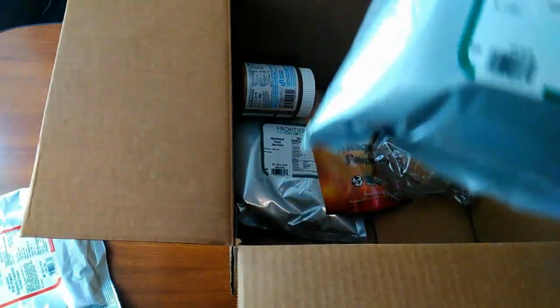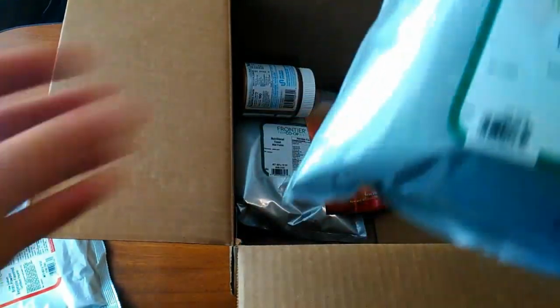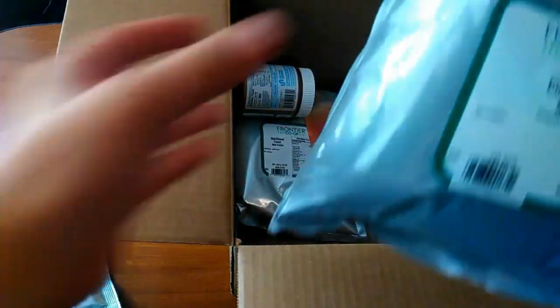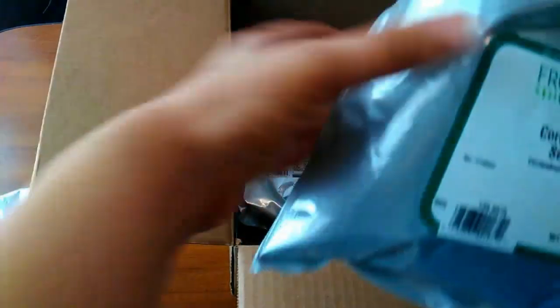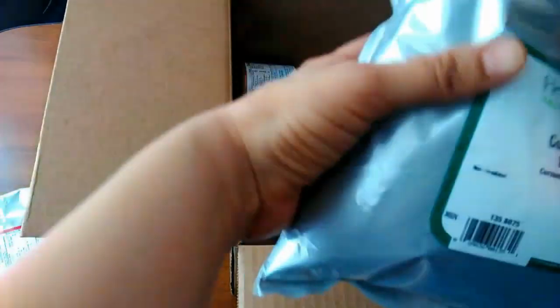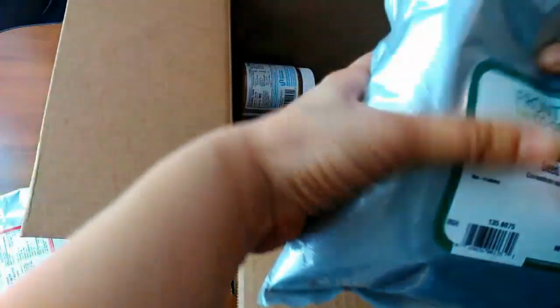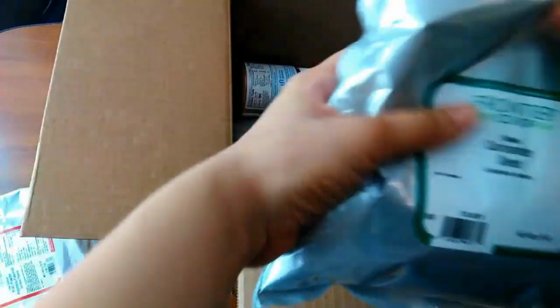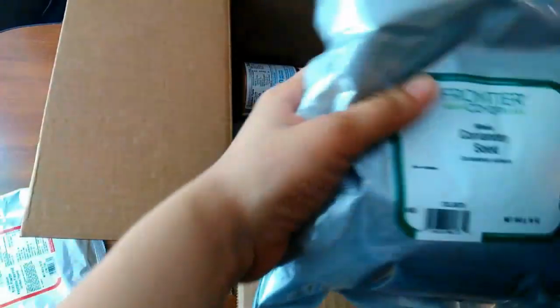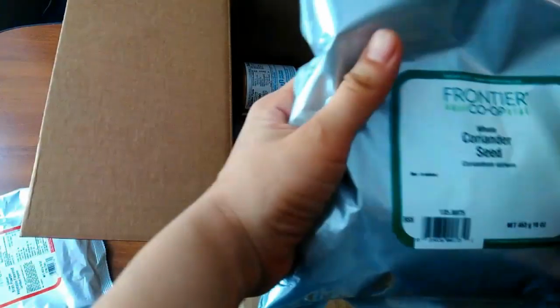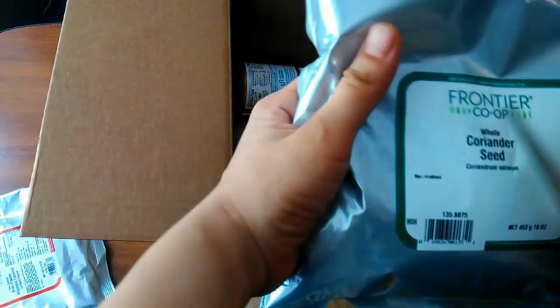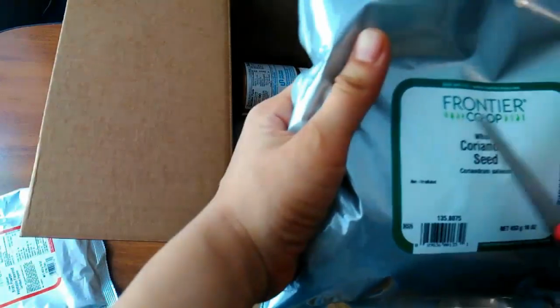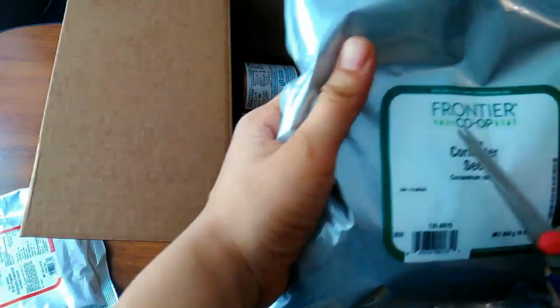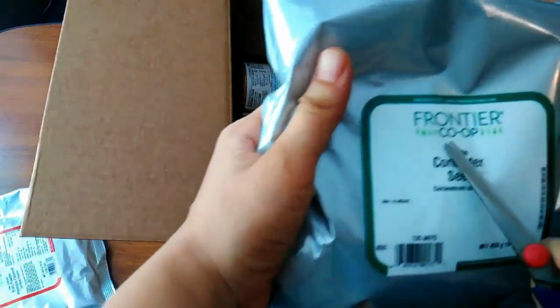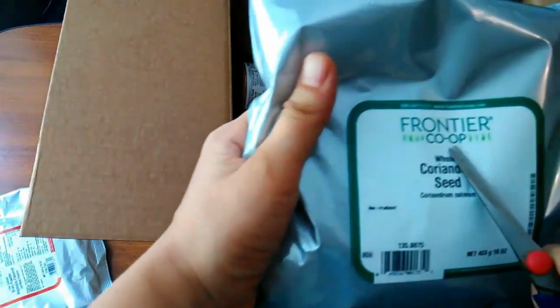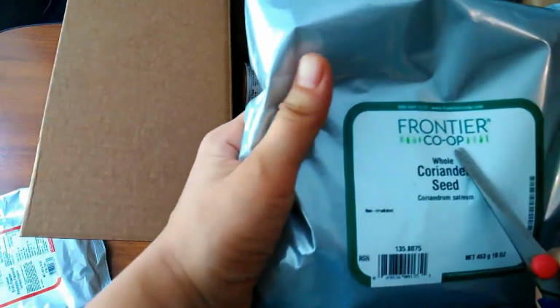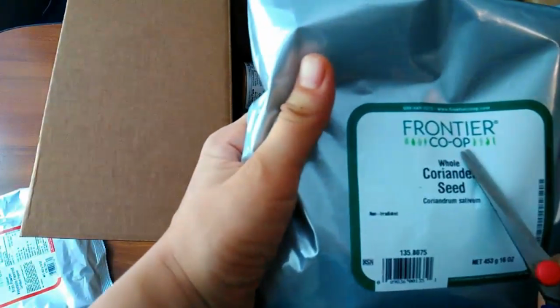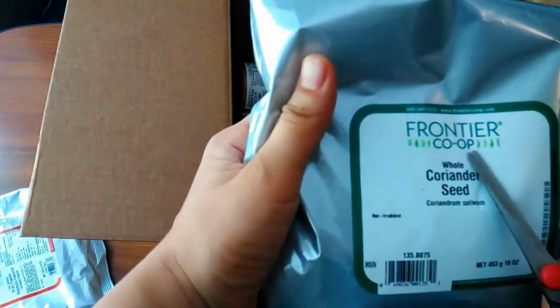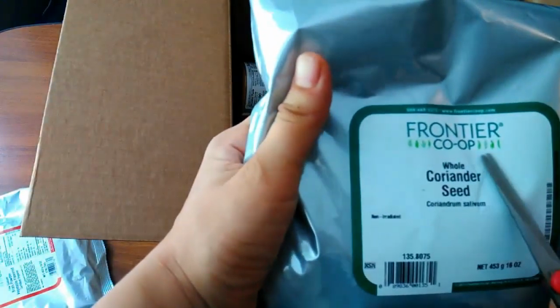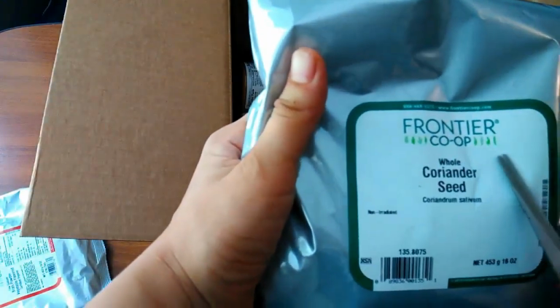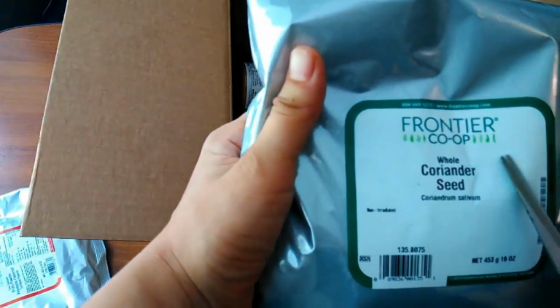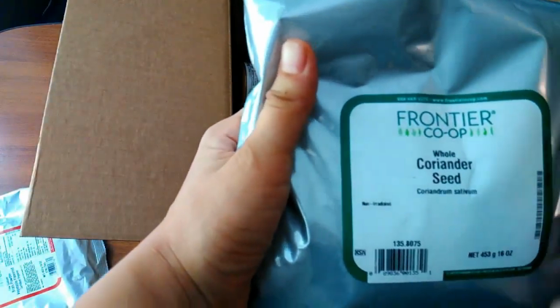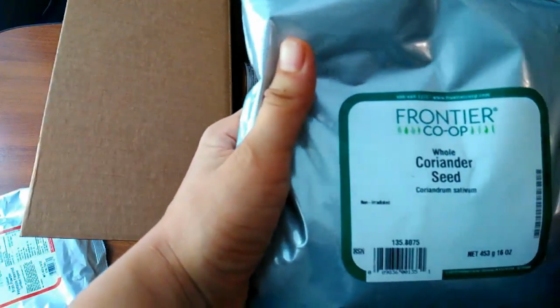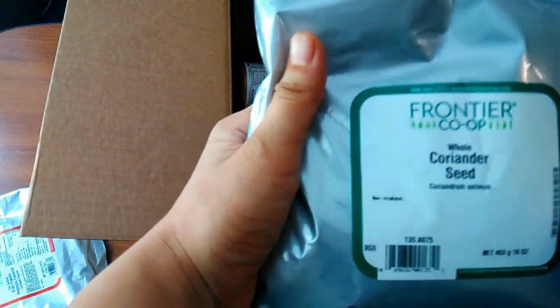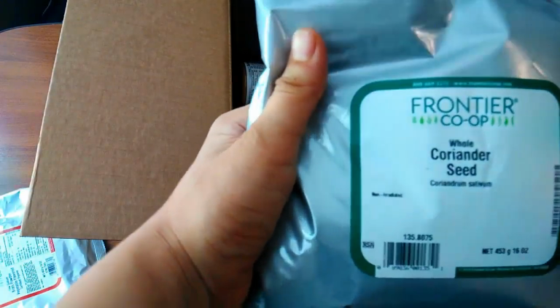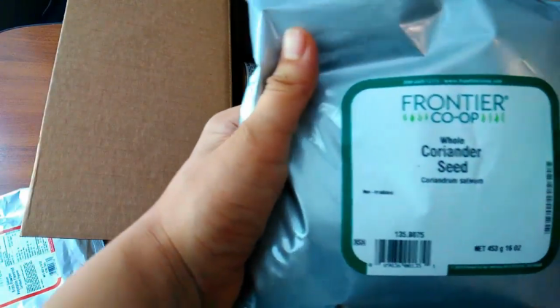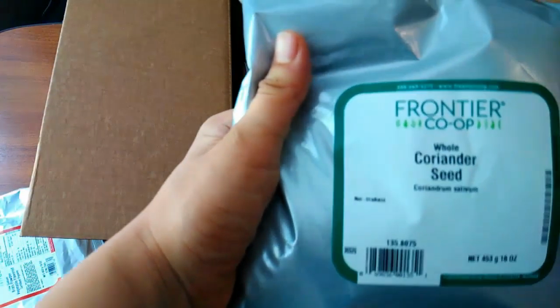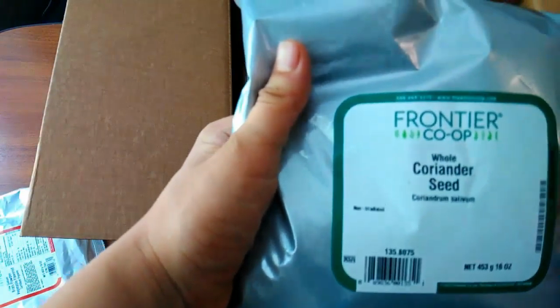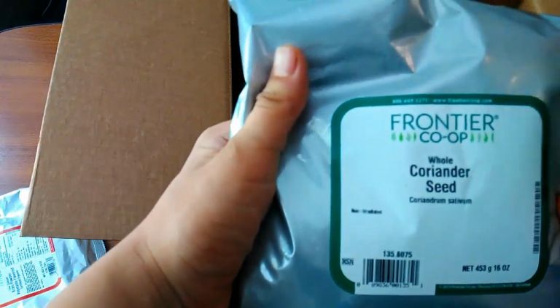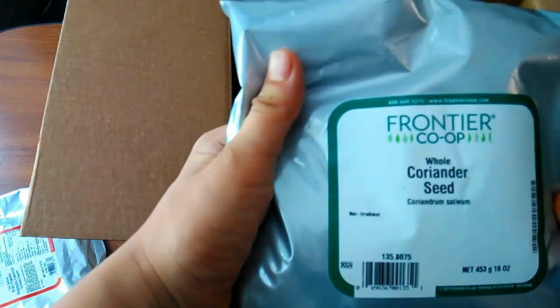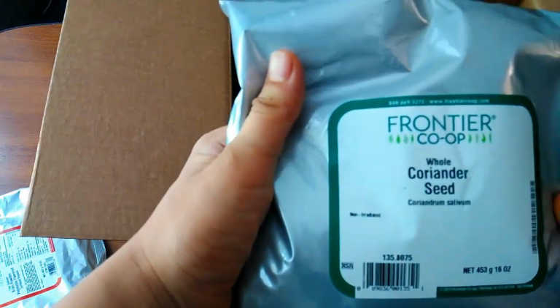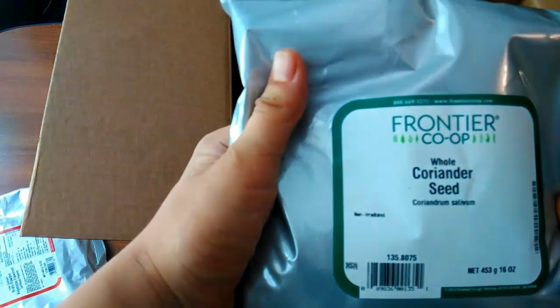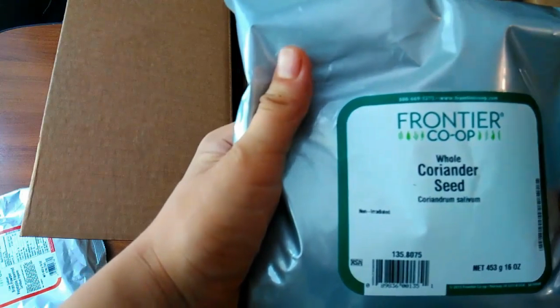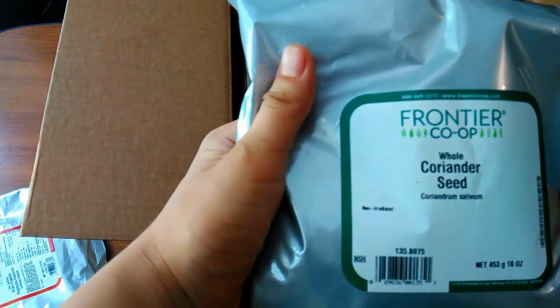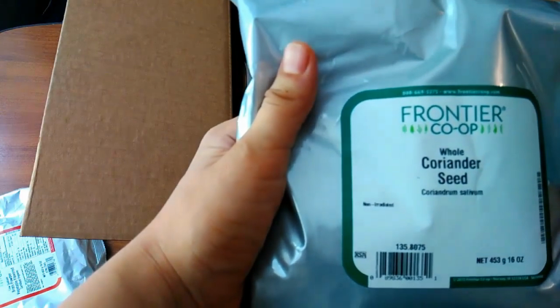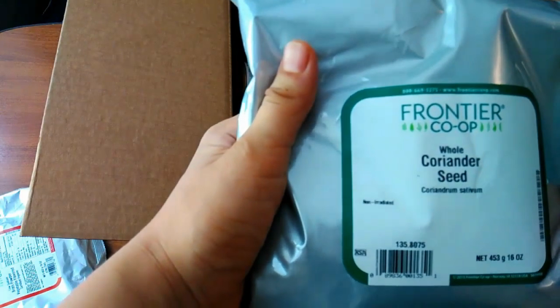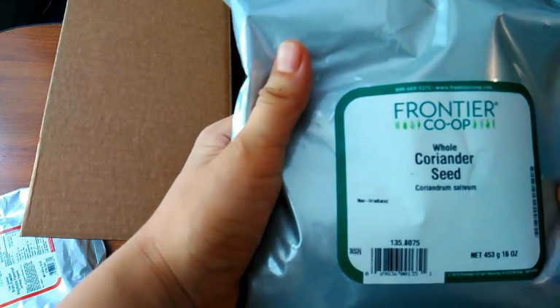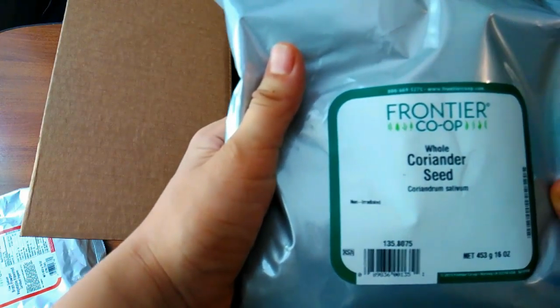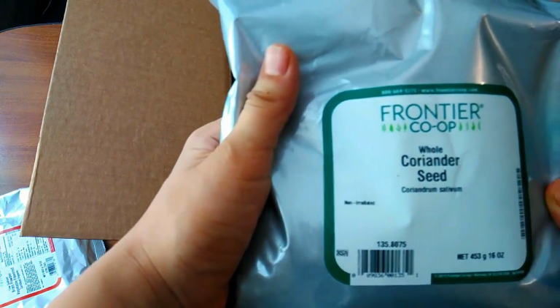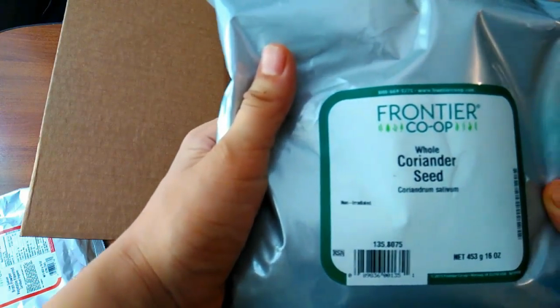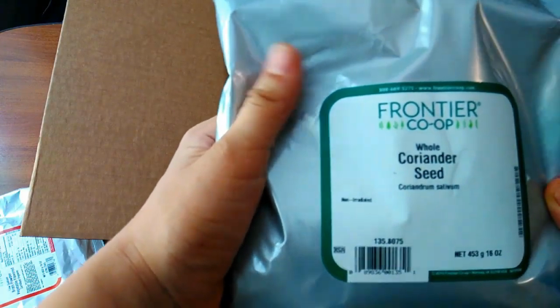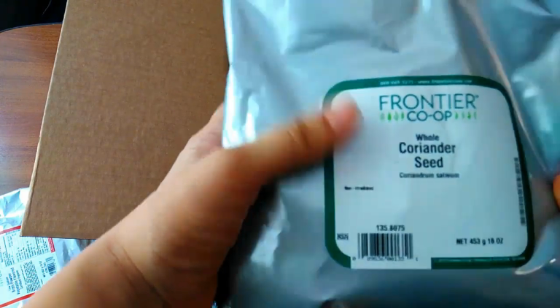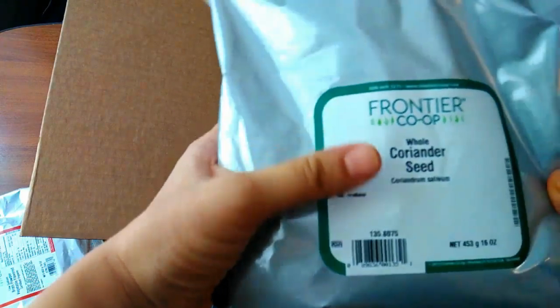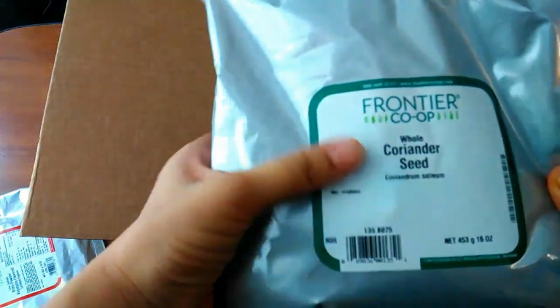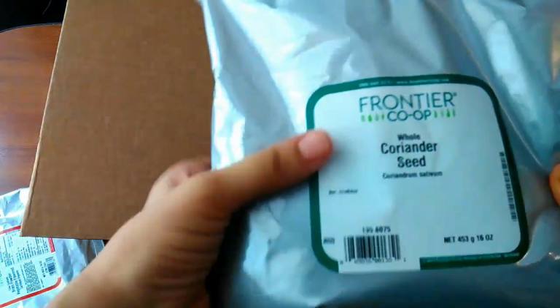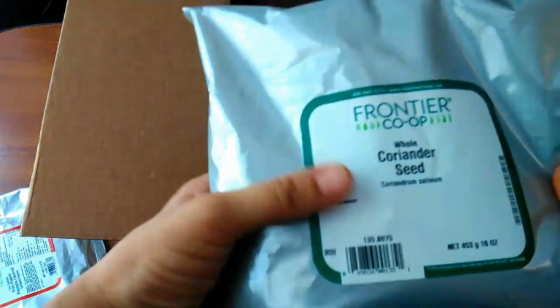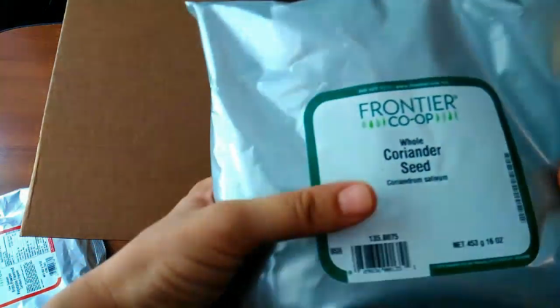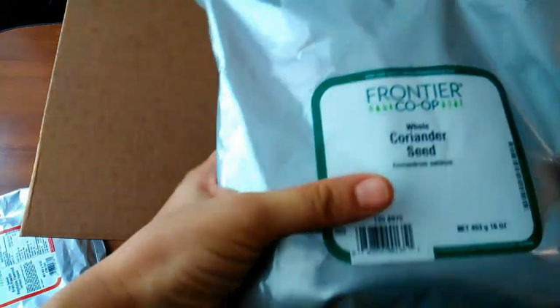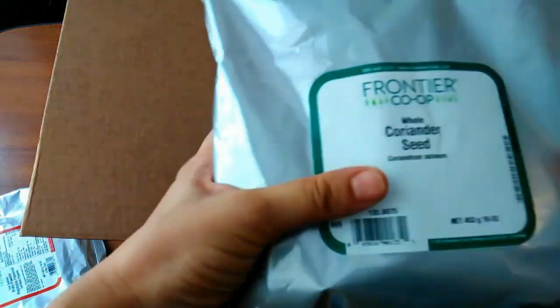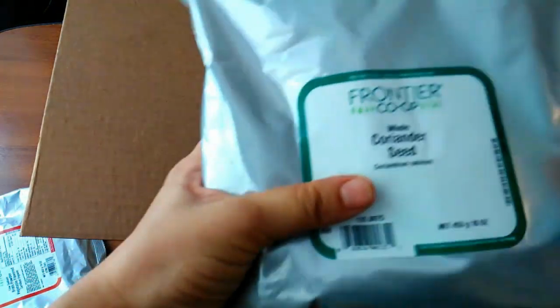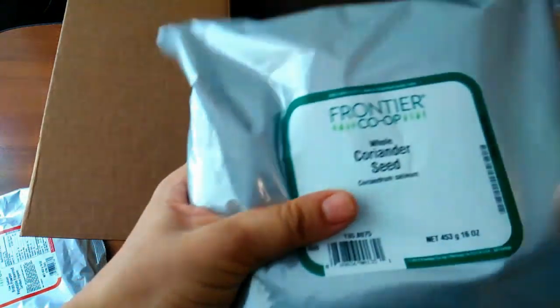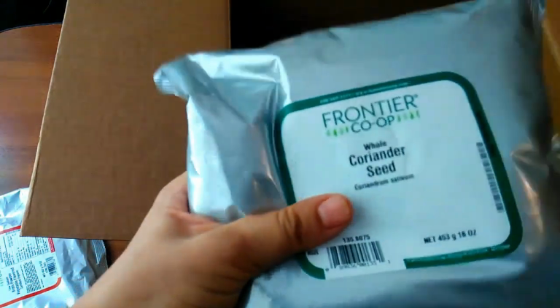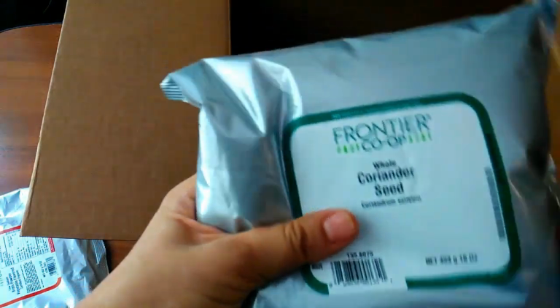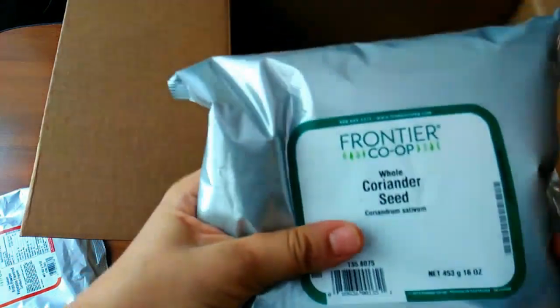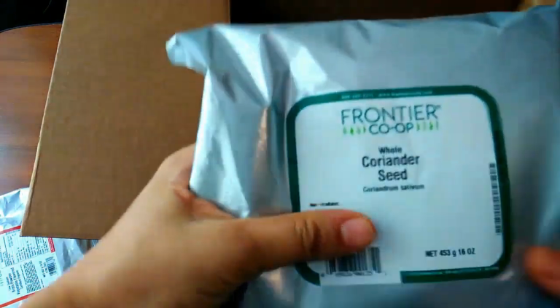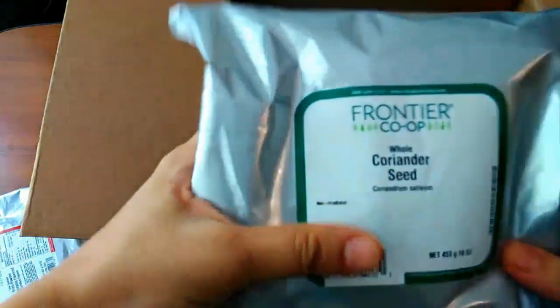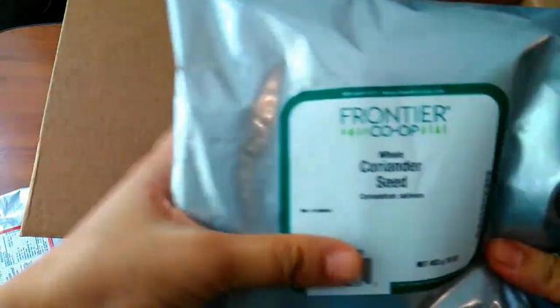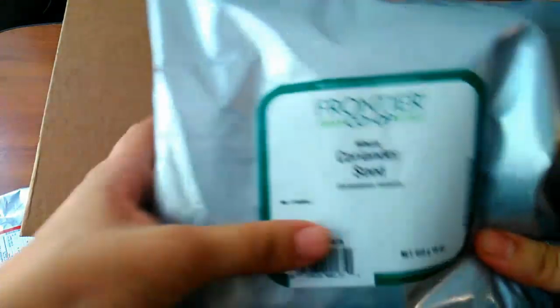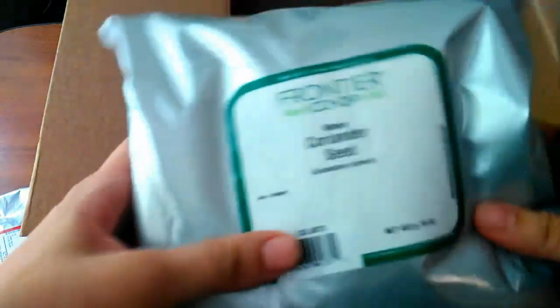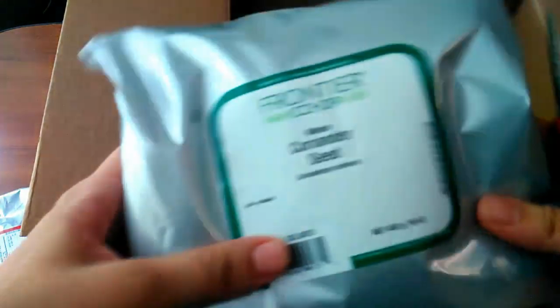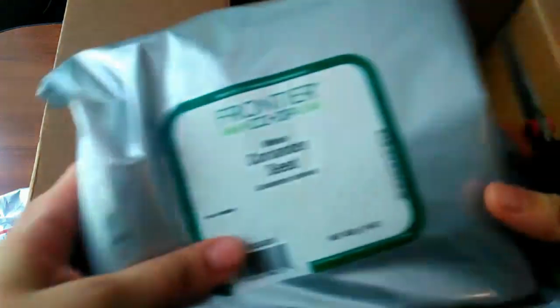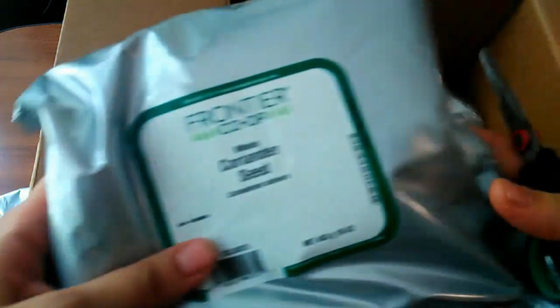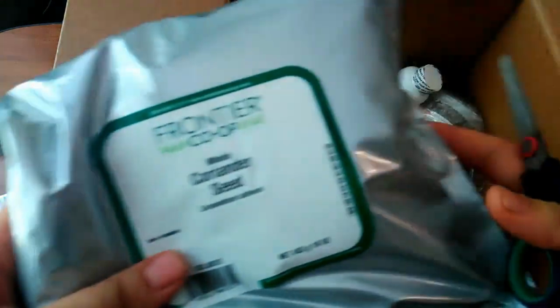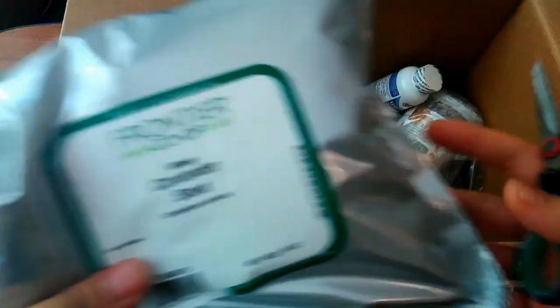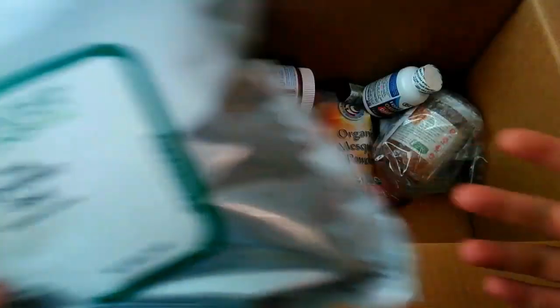Another thing from this company, Frontier — coriander seed. It's one of my most favorite spices for cooking.